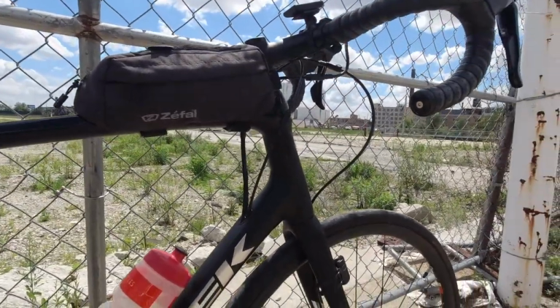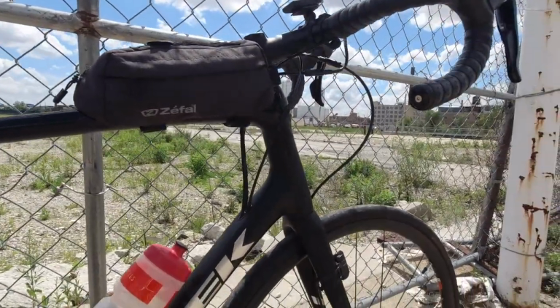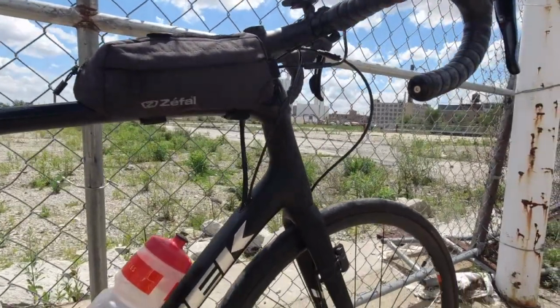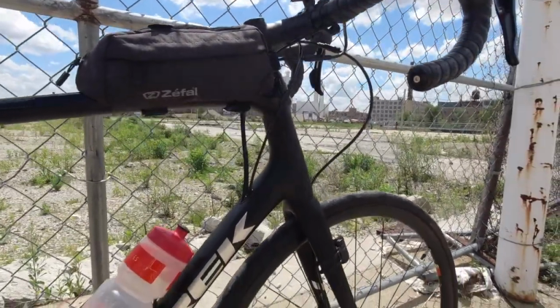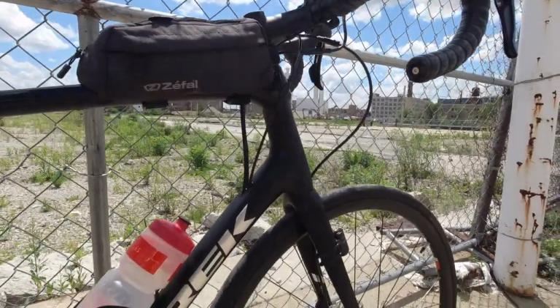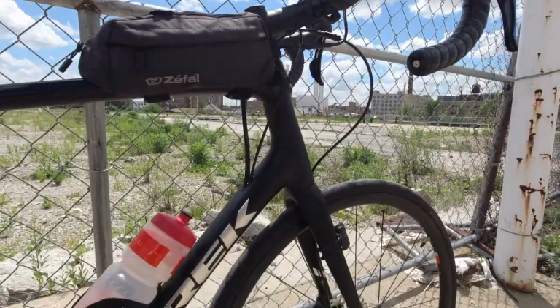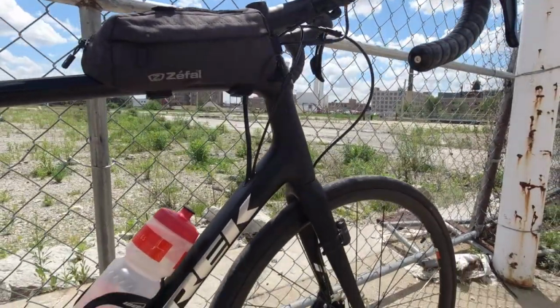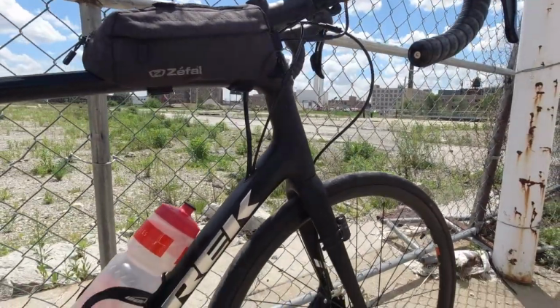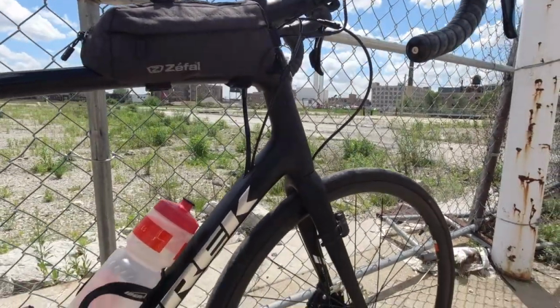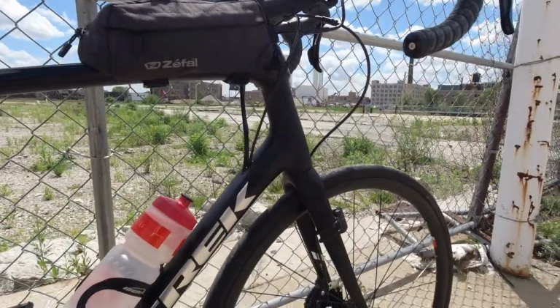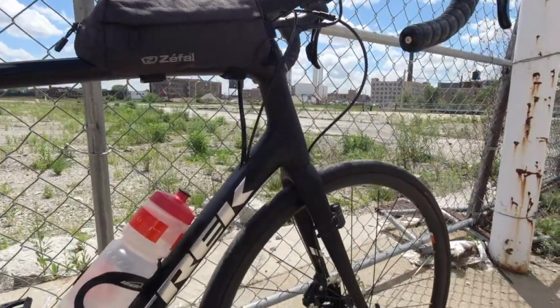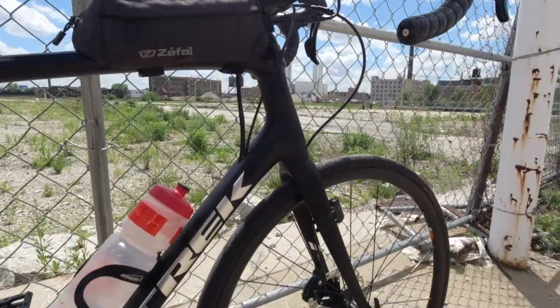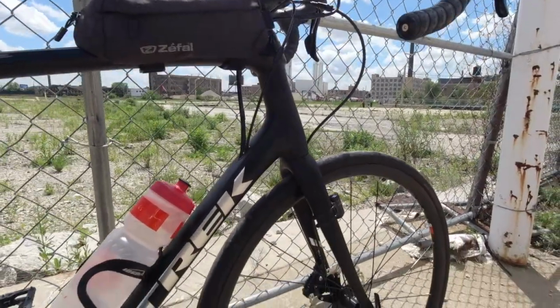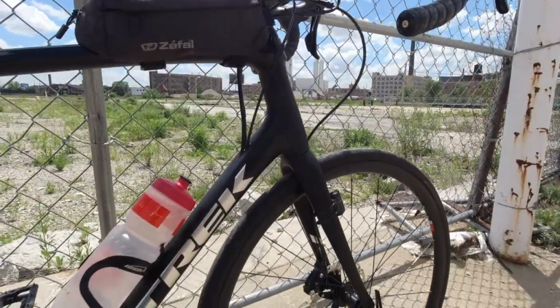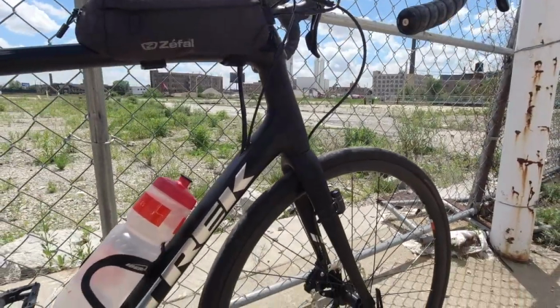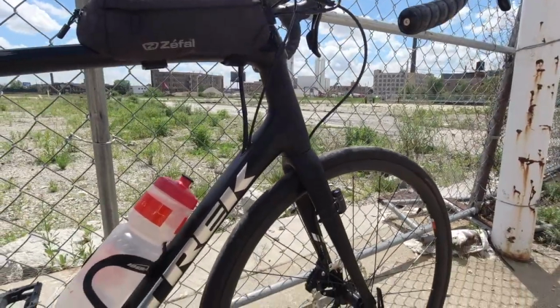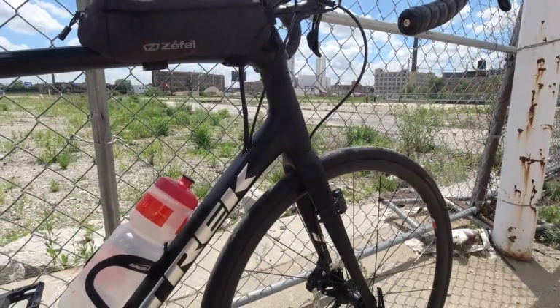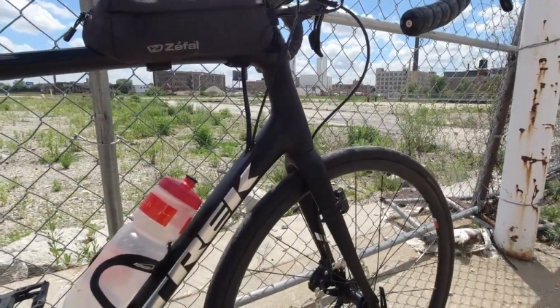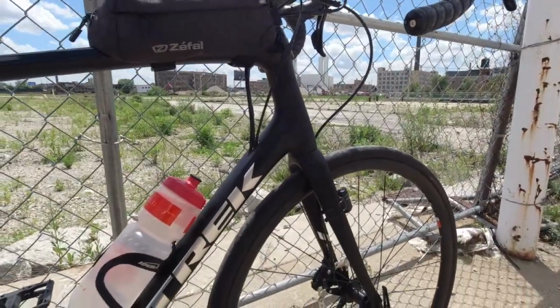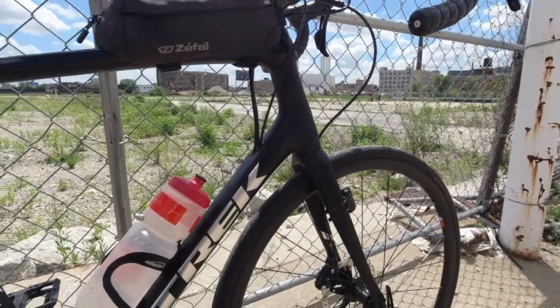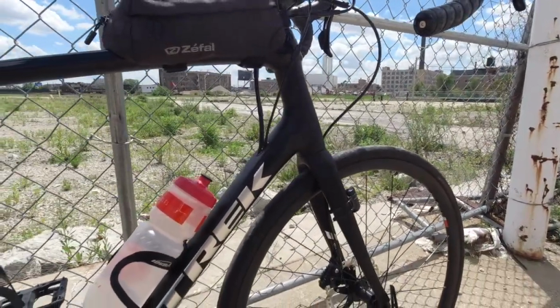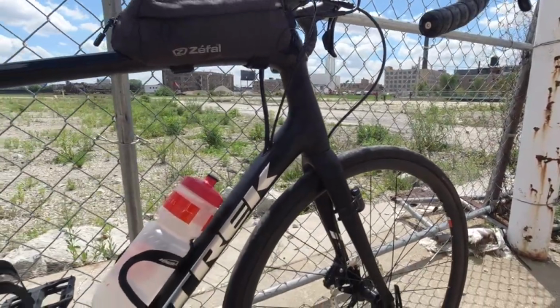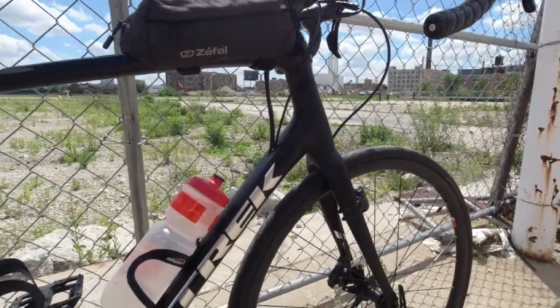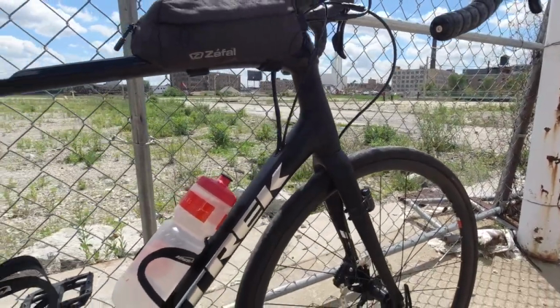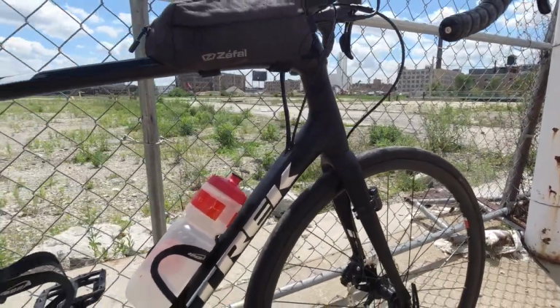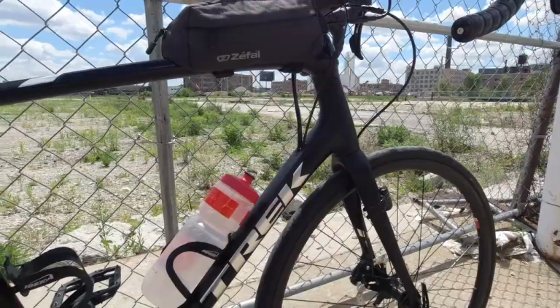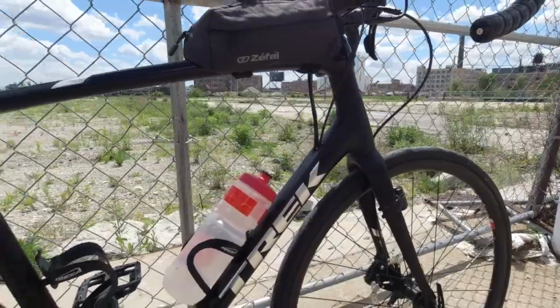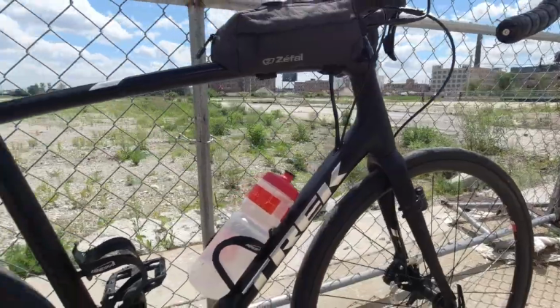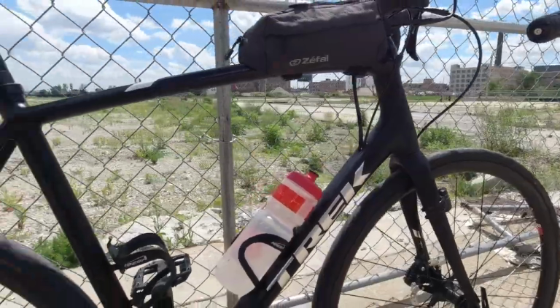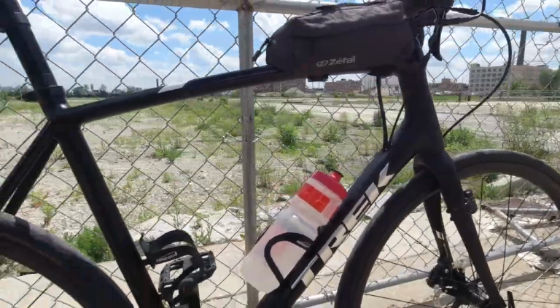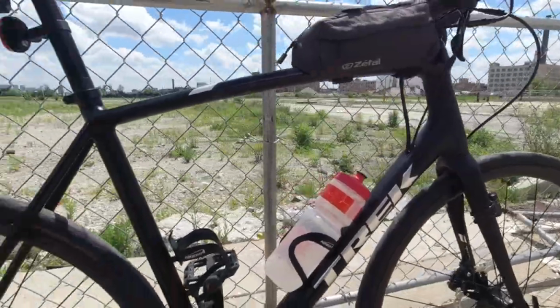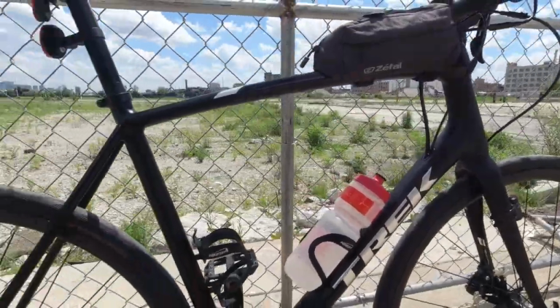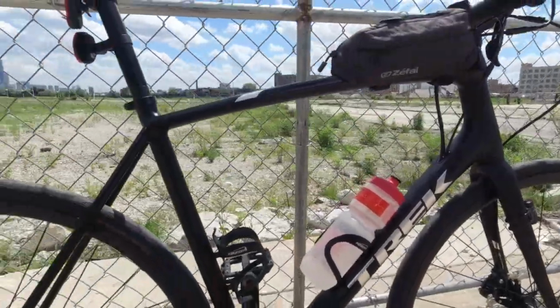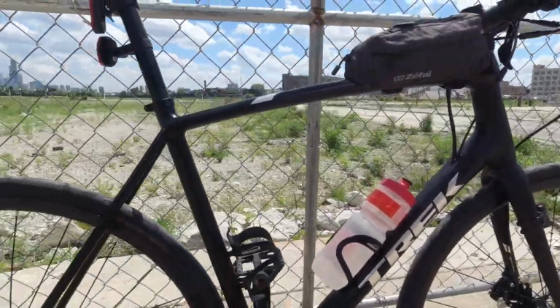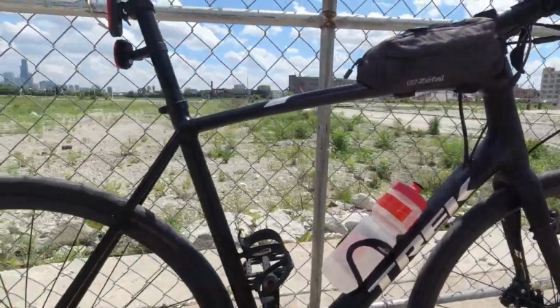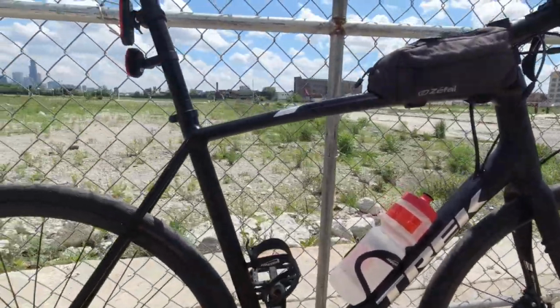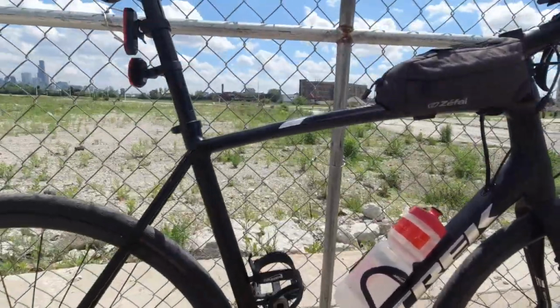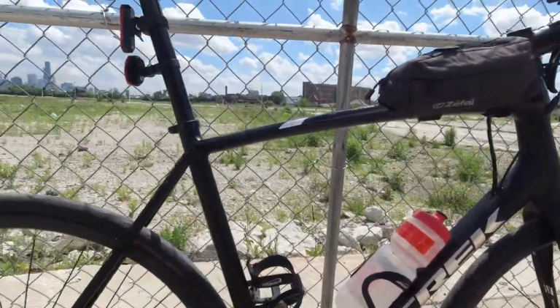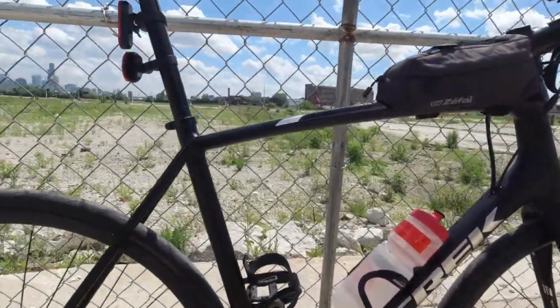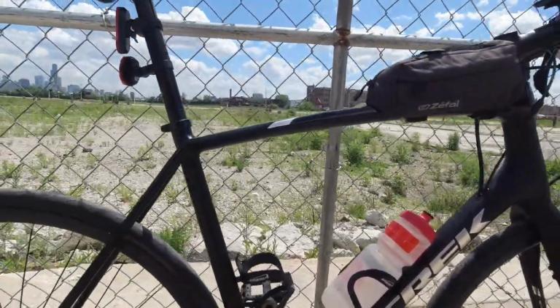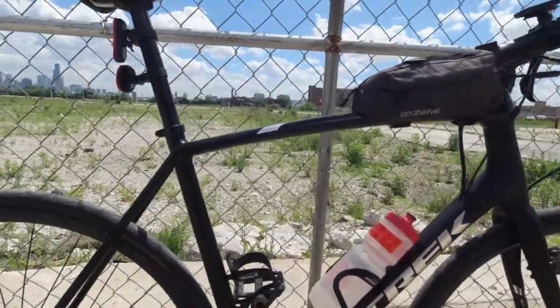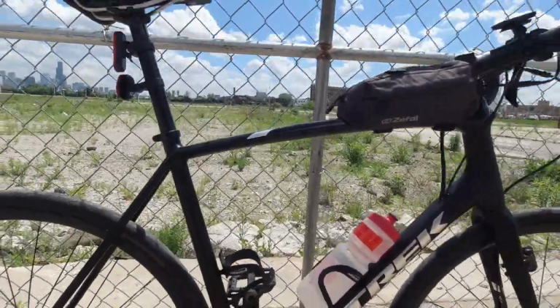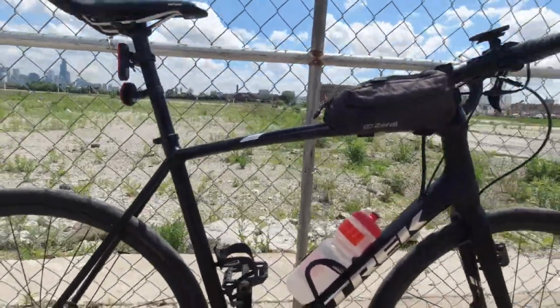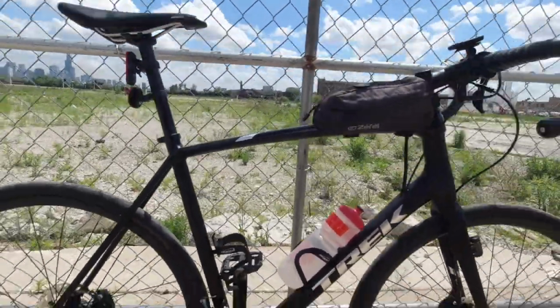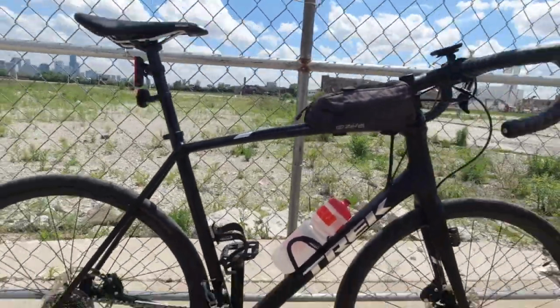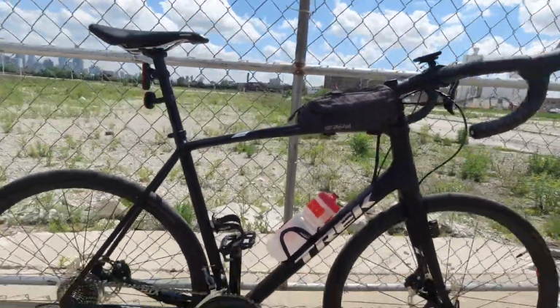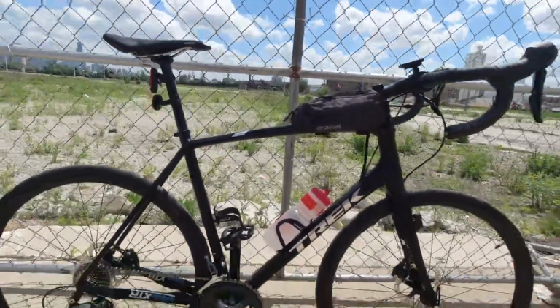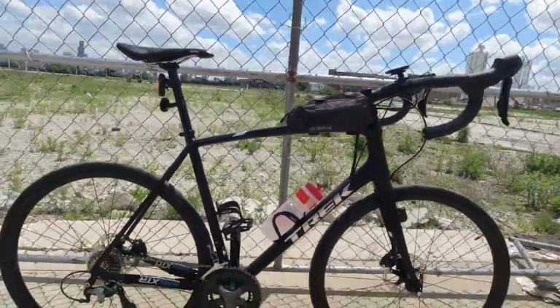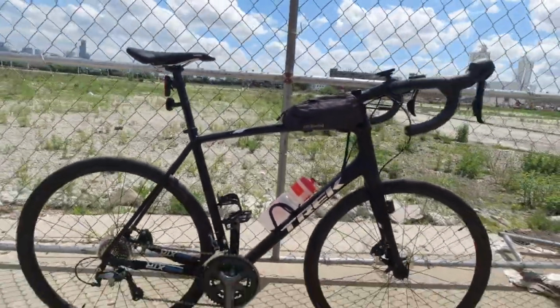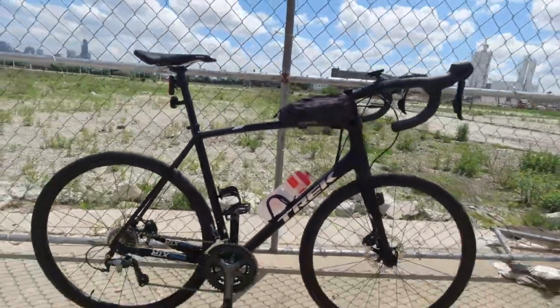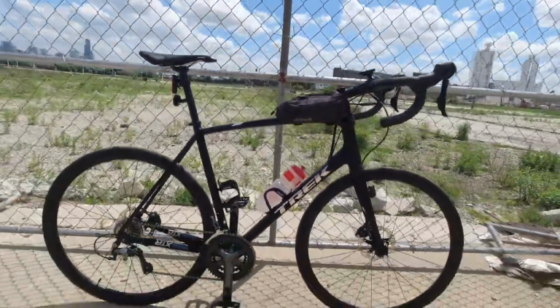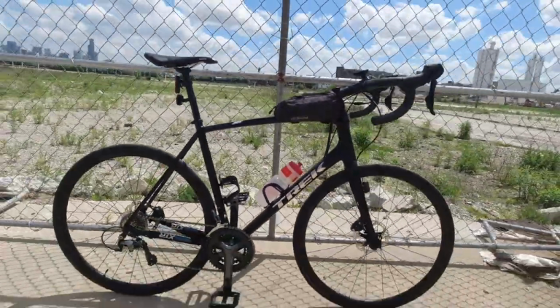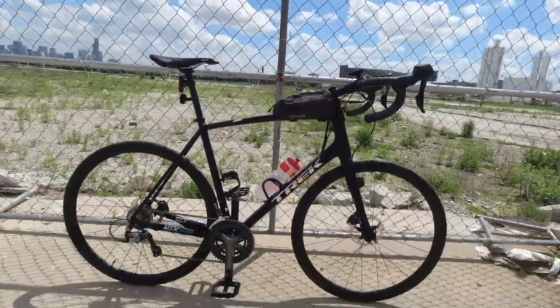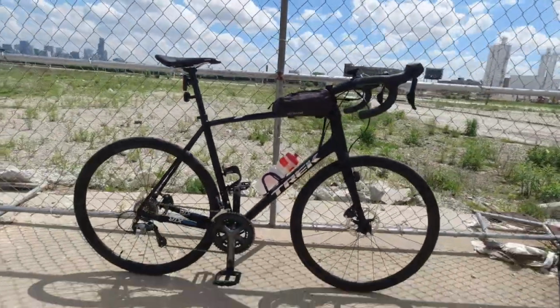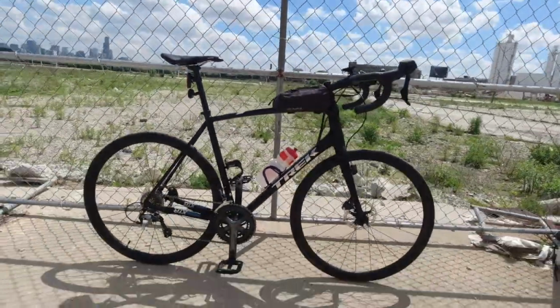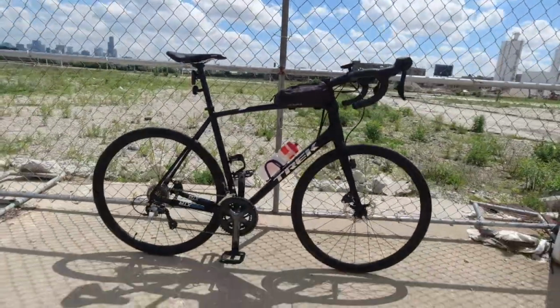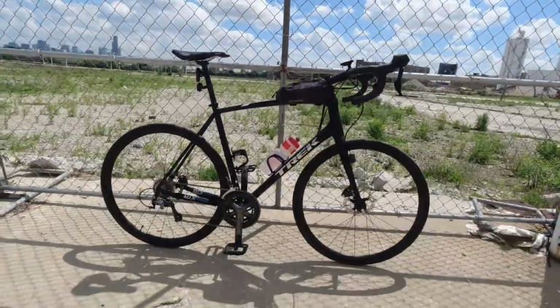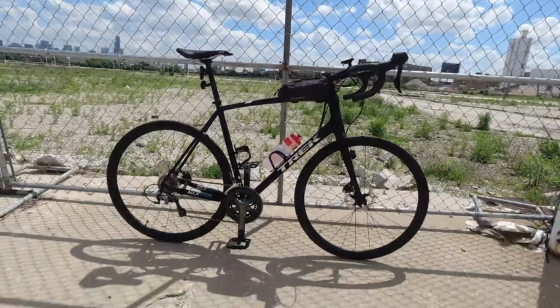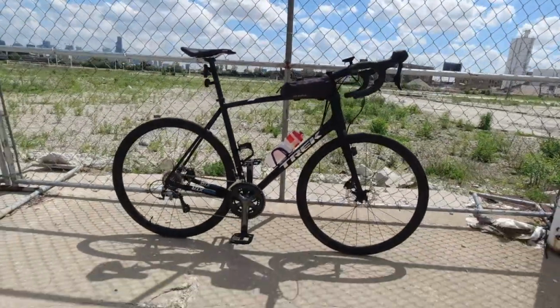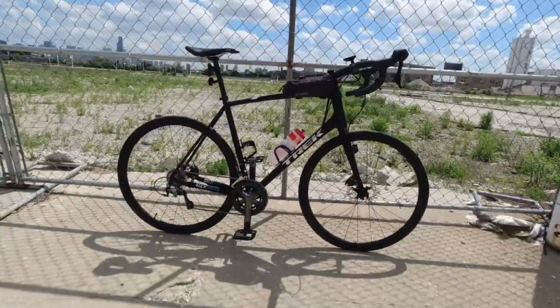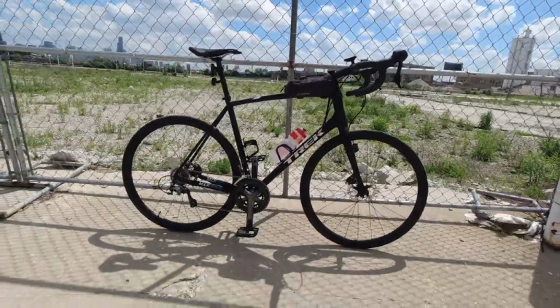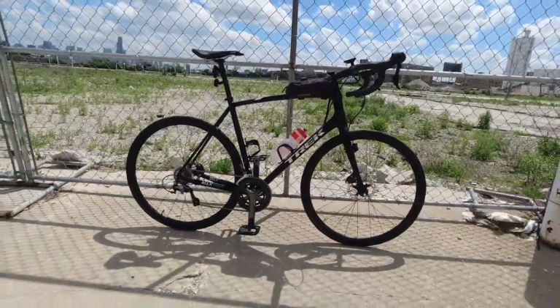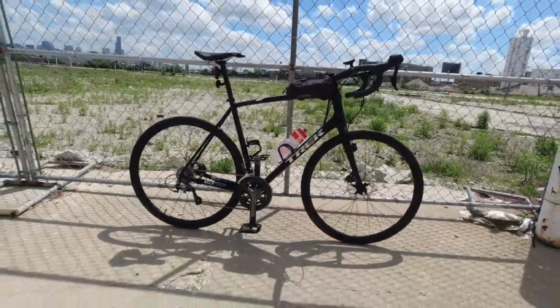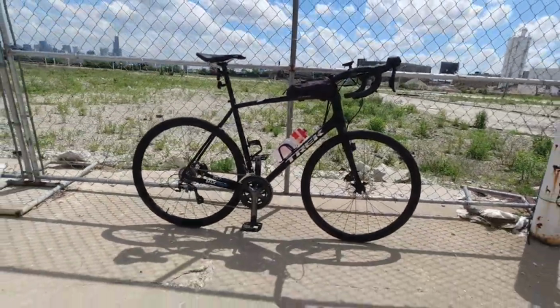I actually used to have a red bike — I think it was a Specialized — but it was so bright and everyone was staring at it, so I got rid of it. I like something a little more low key.